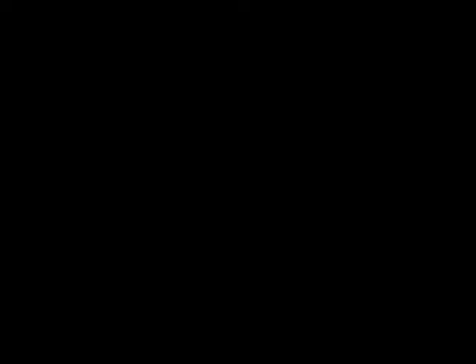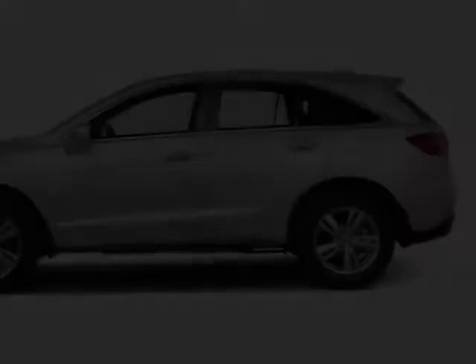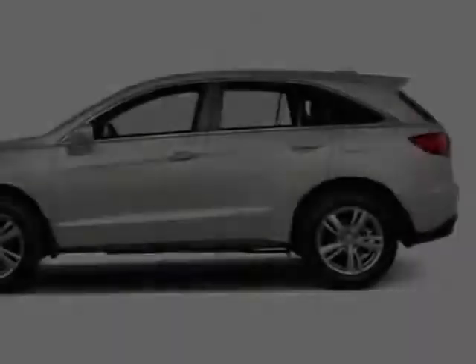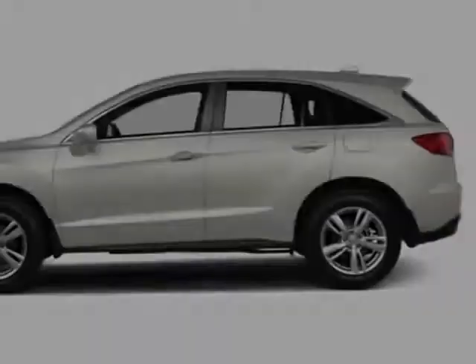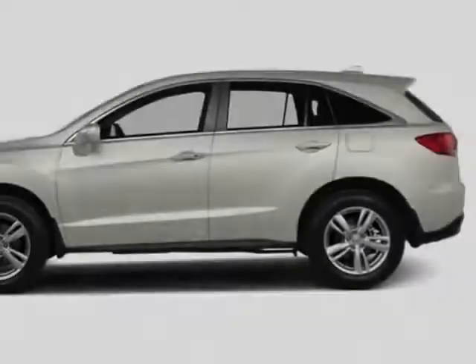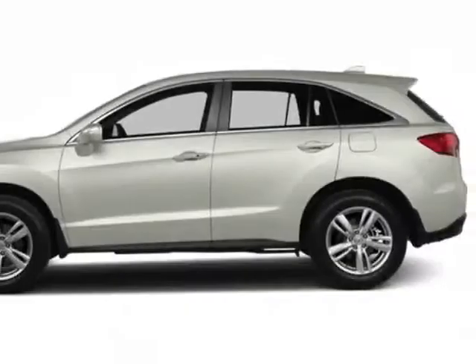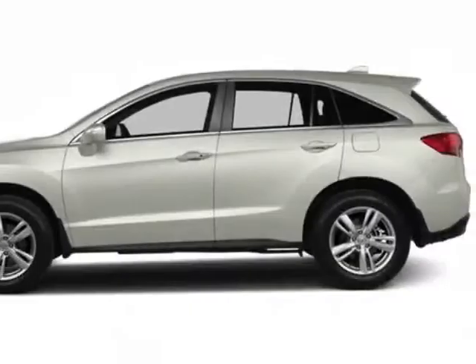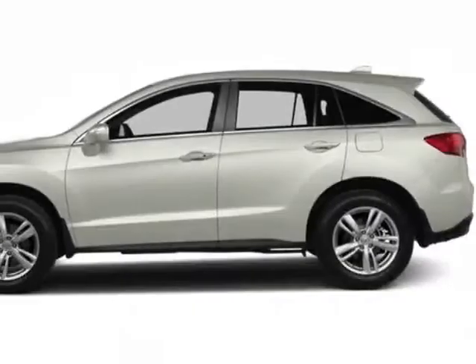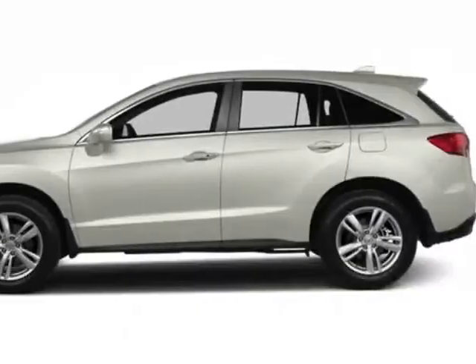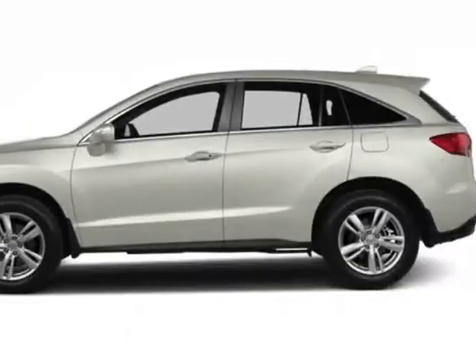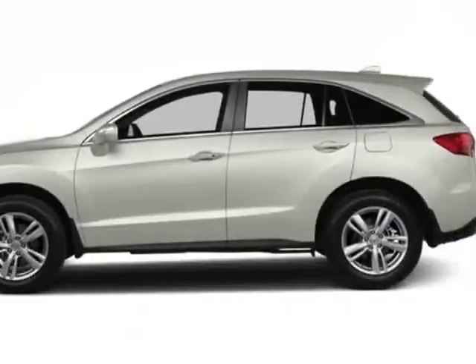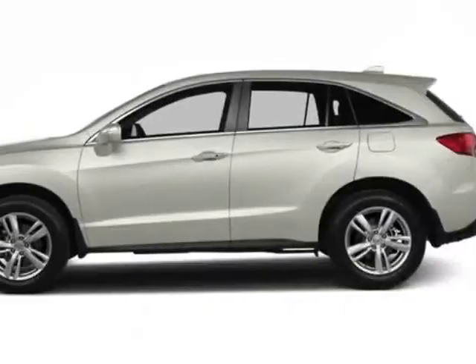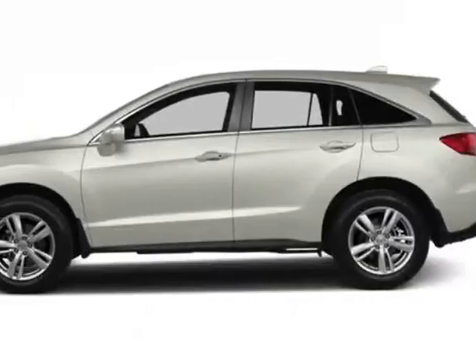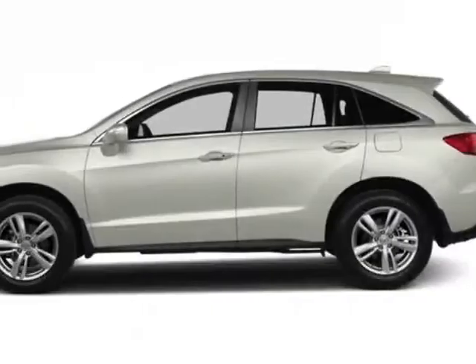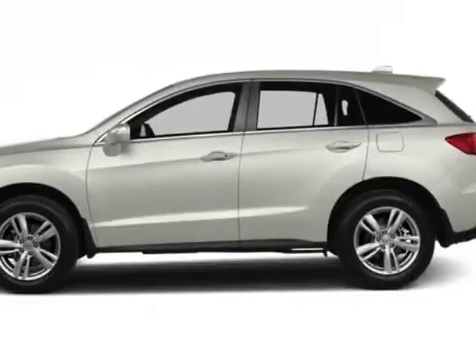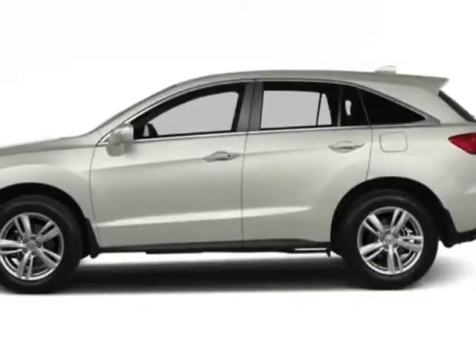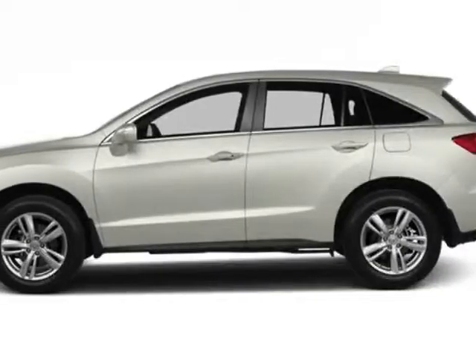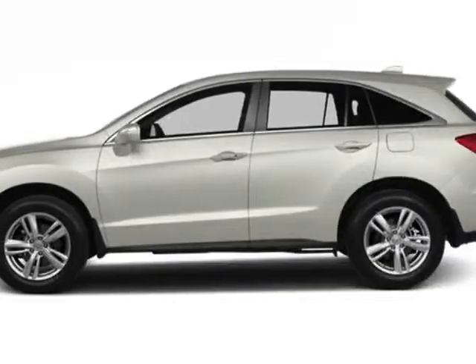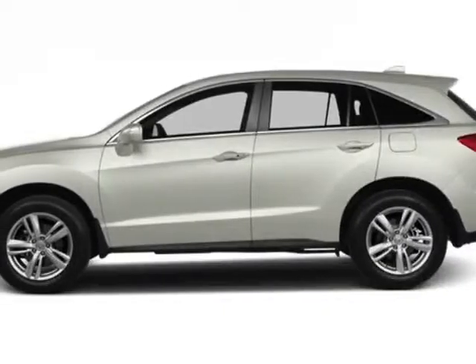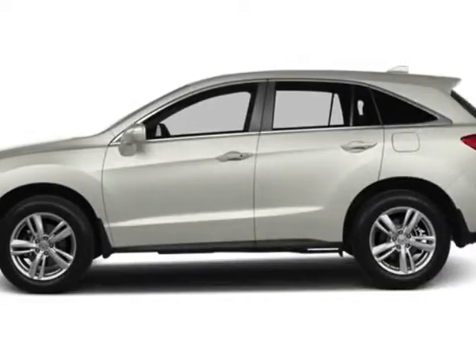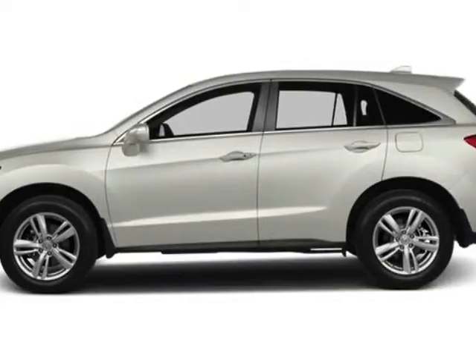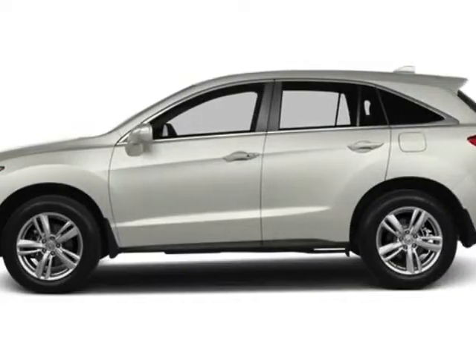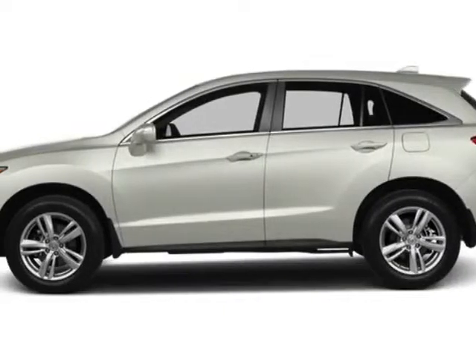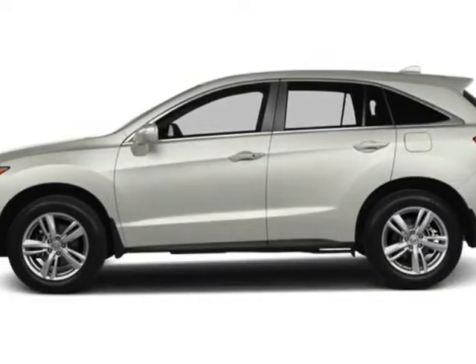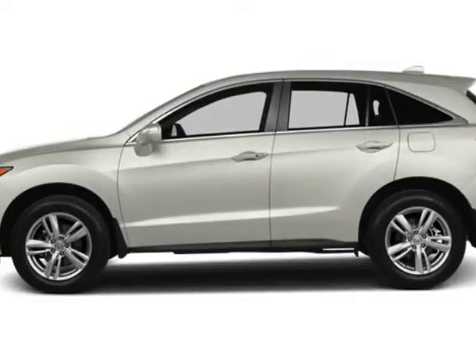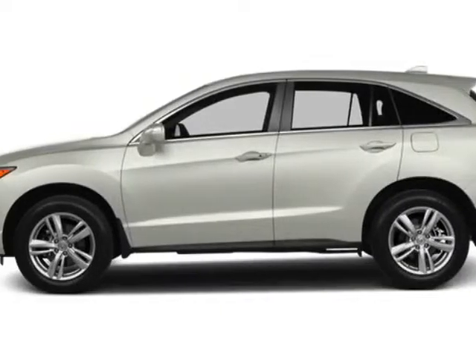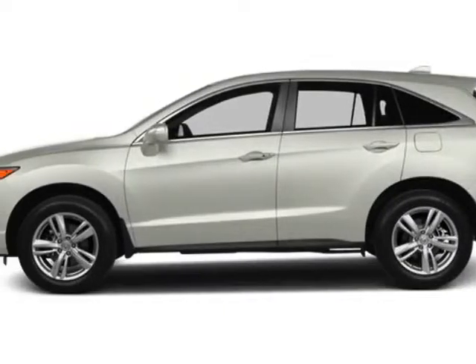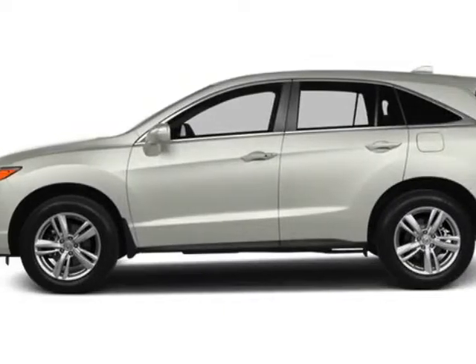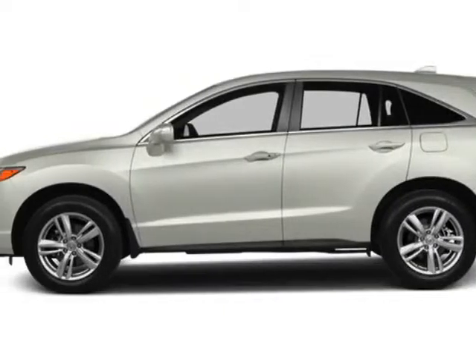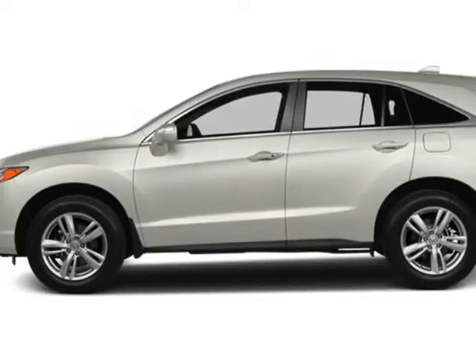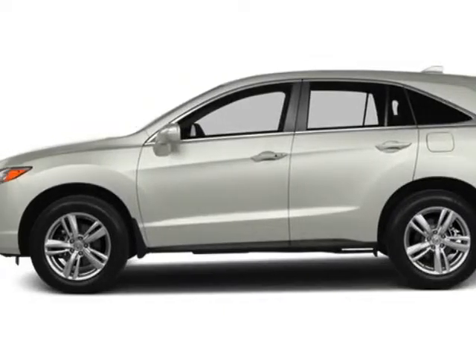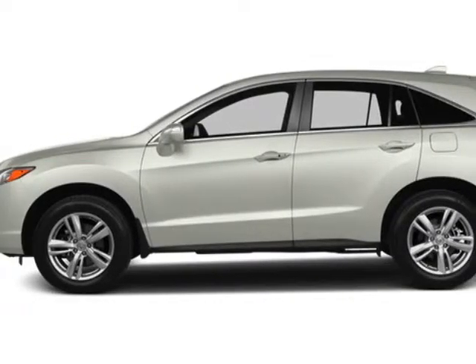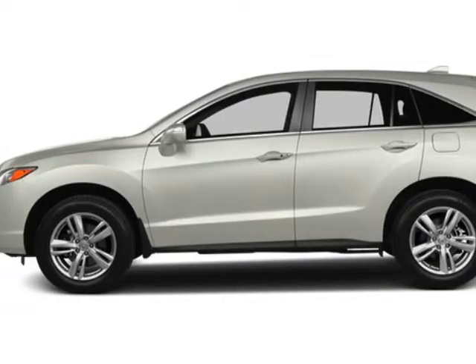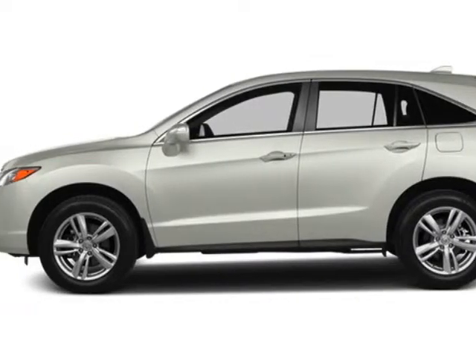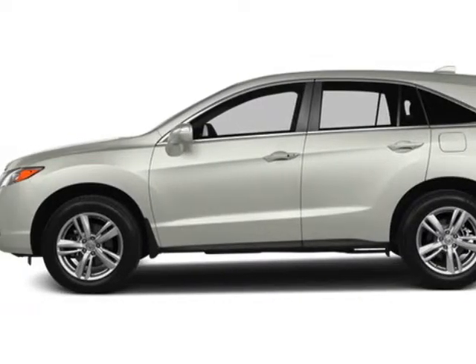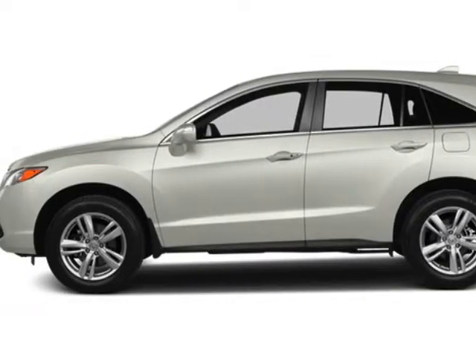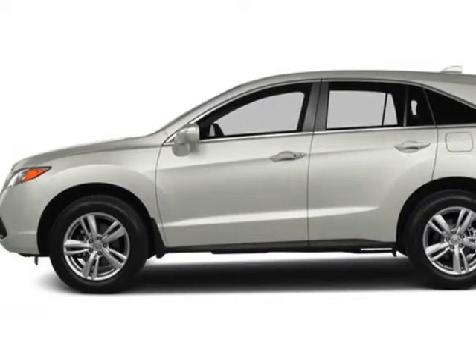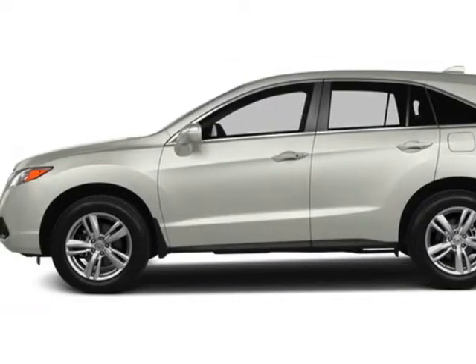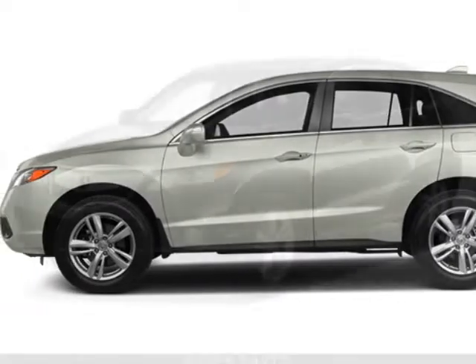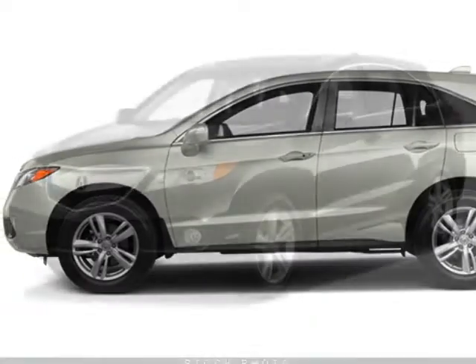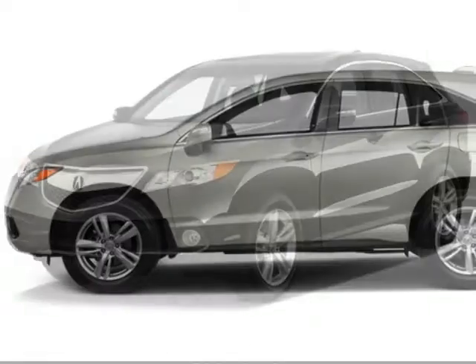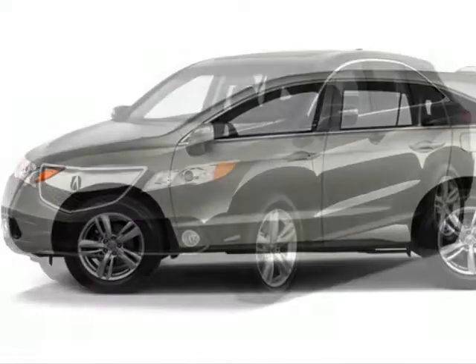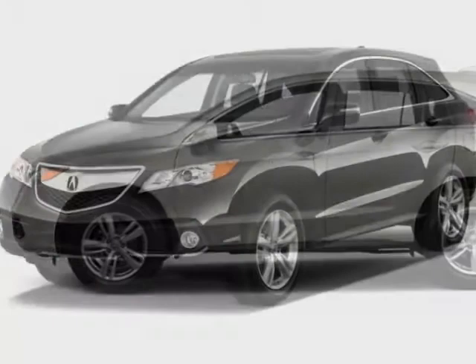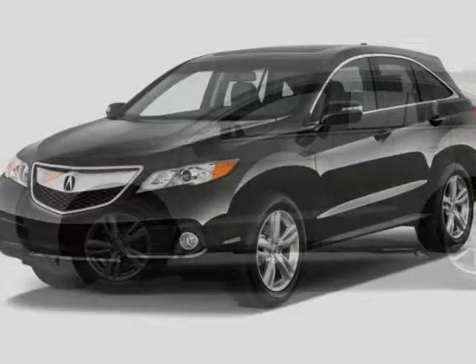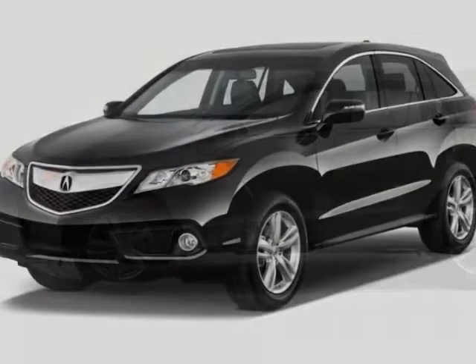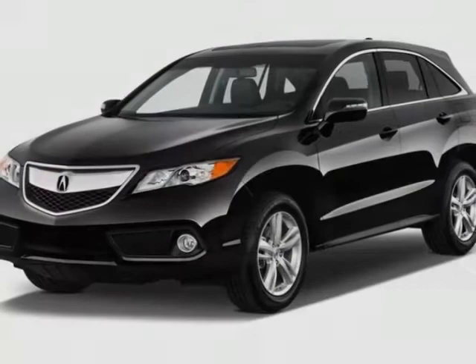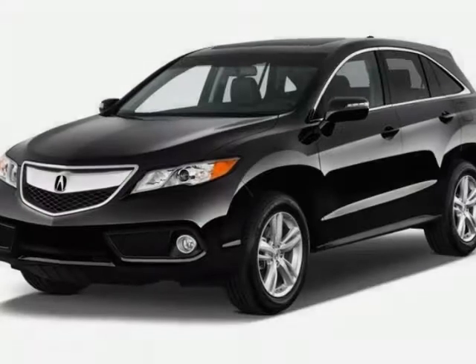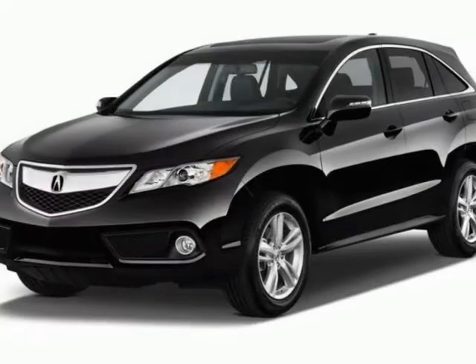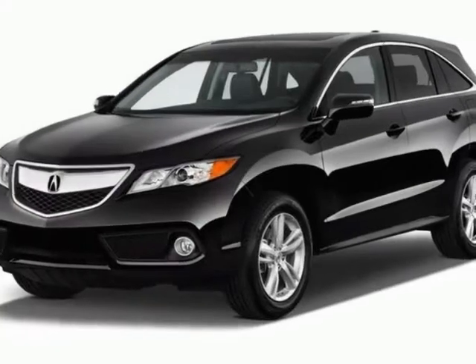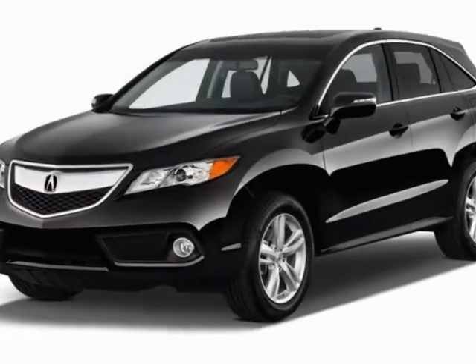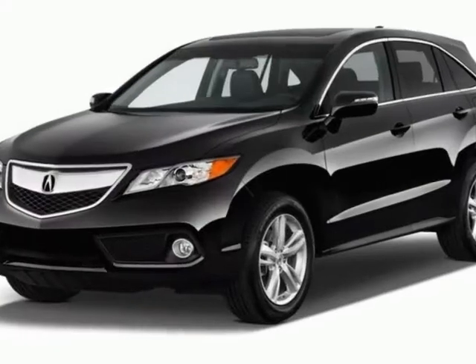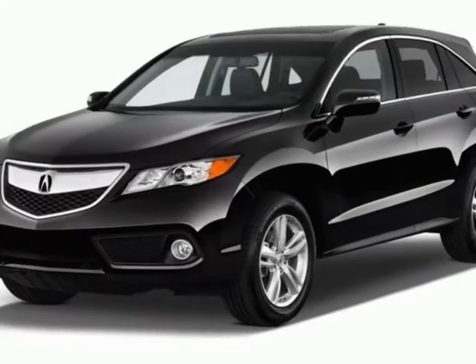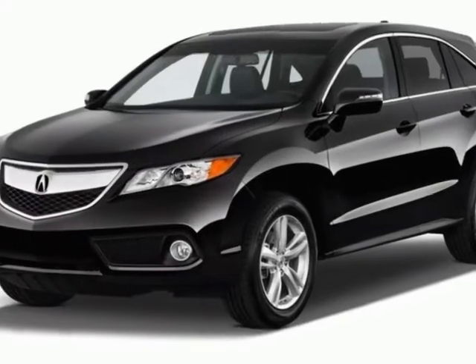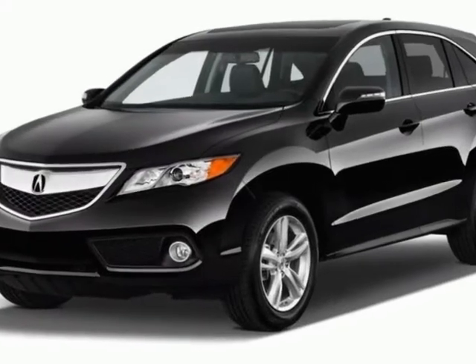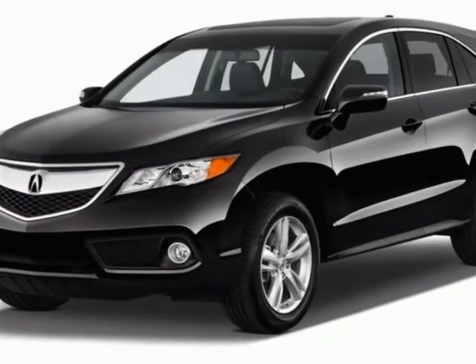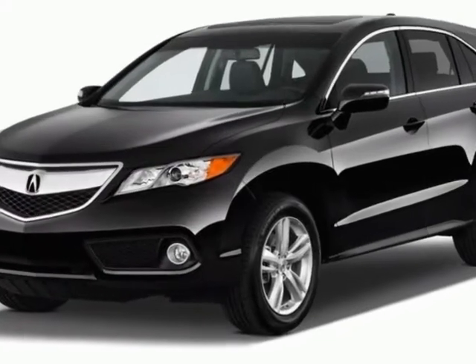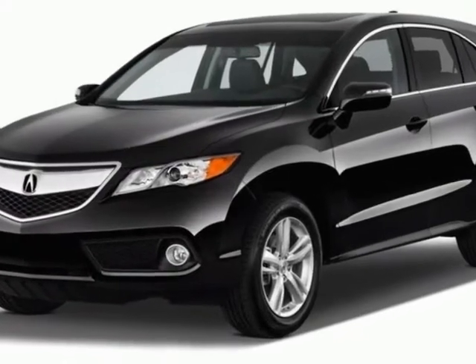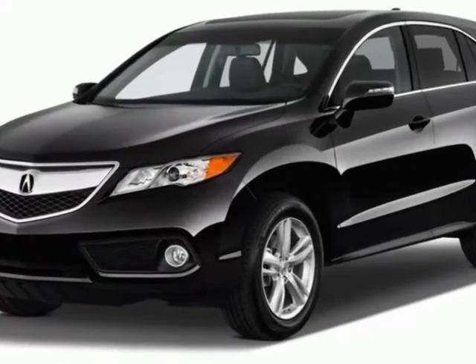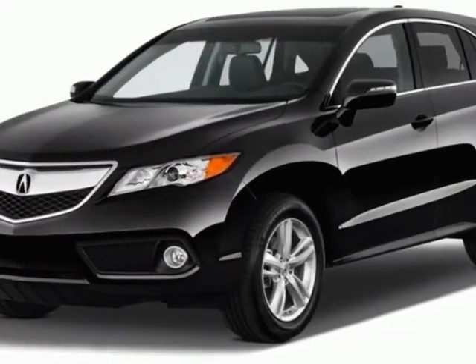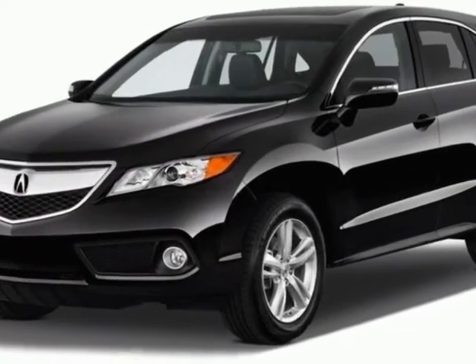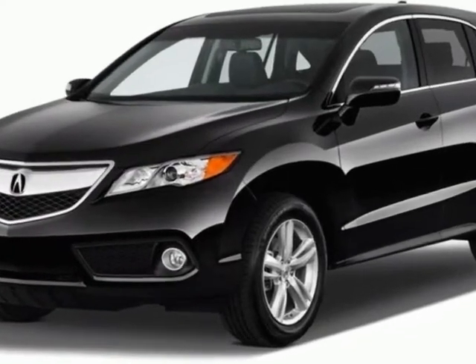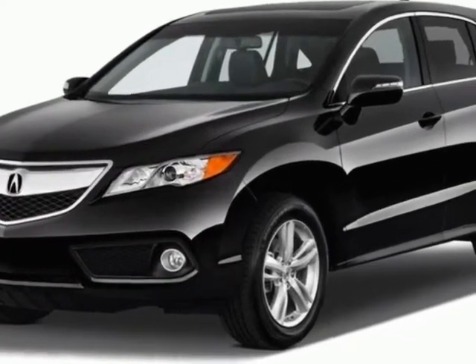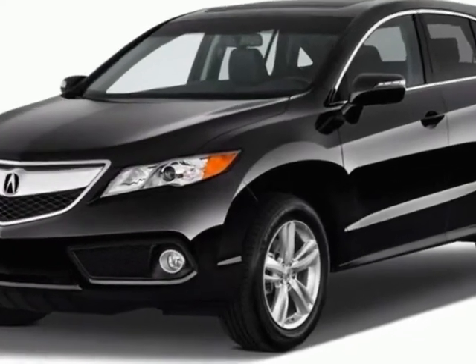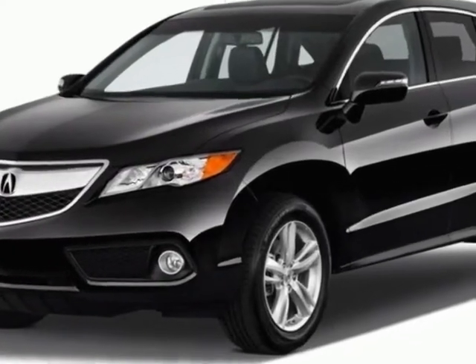Take a look at this new 2013 Acura RDX. For your protection, this vehicle has a full factory warranty.